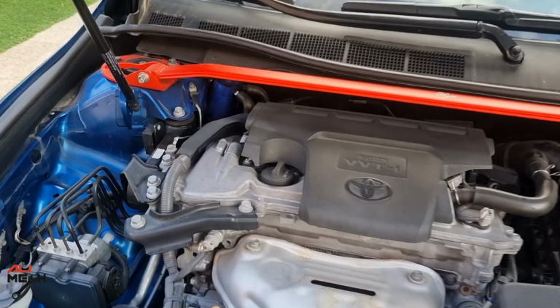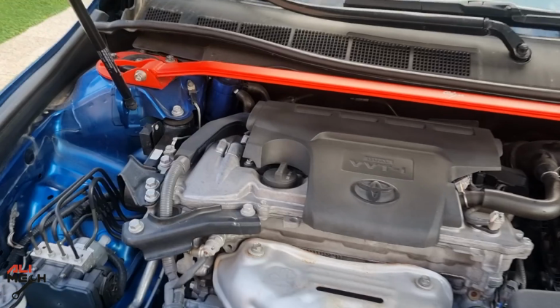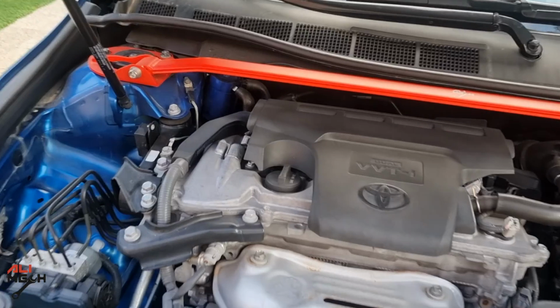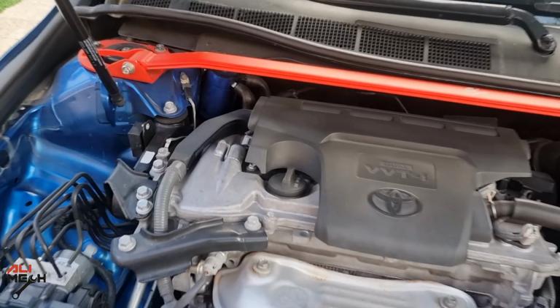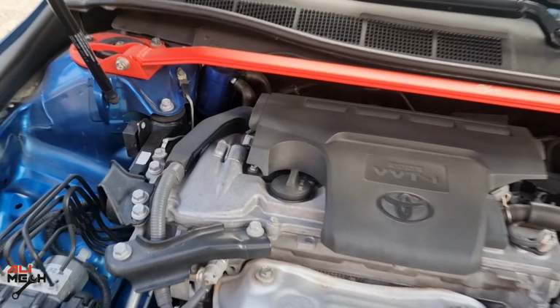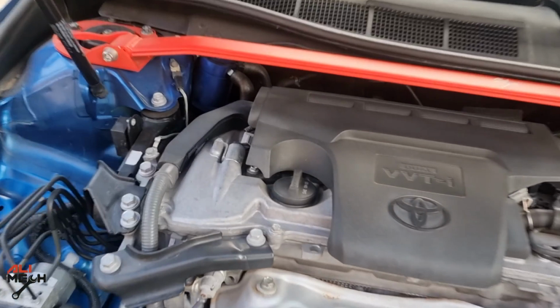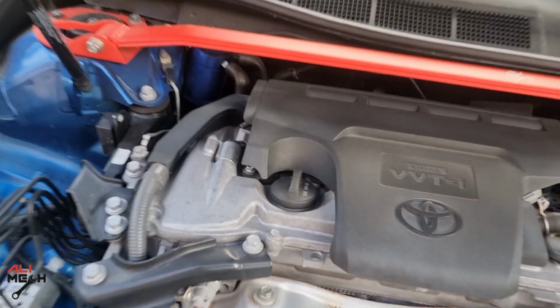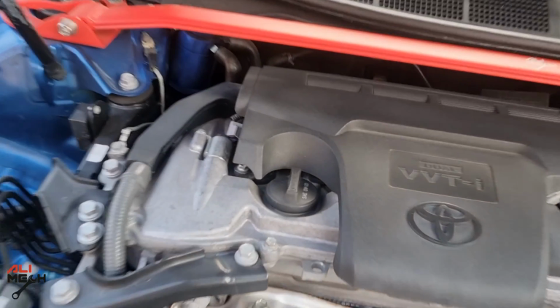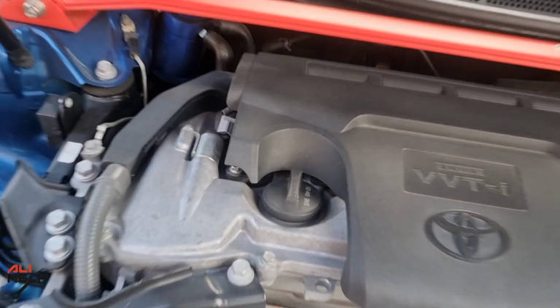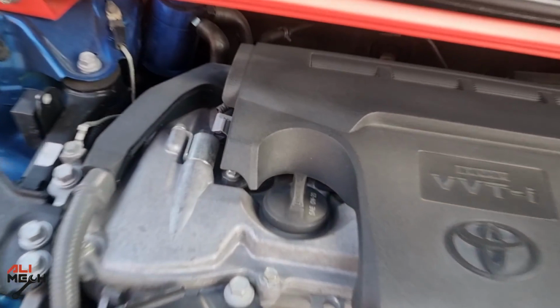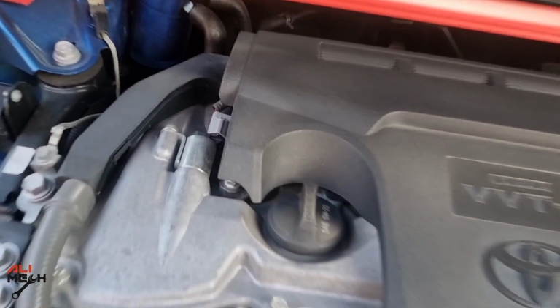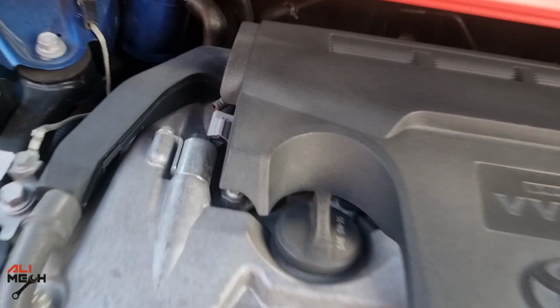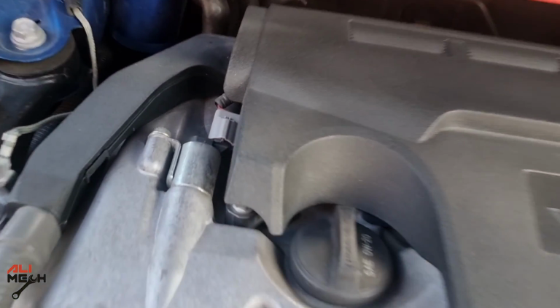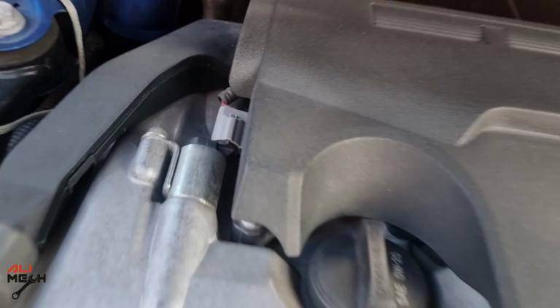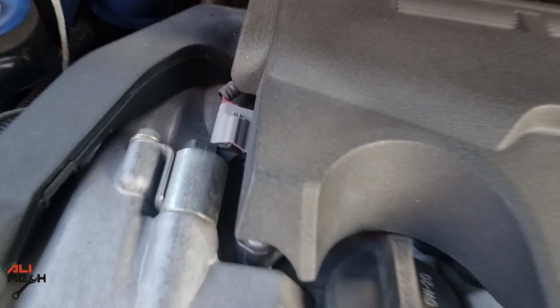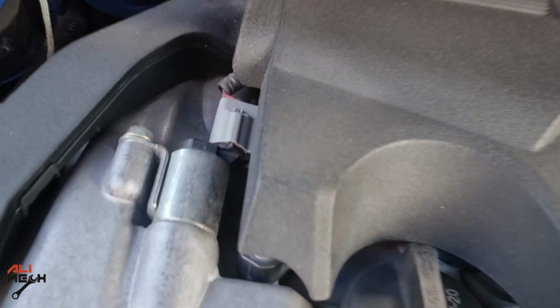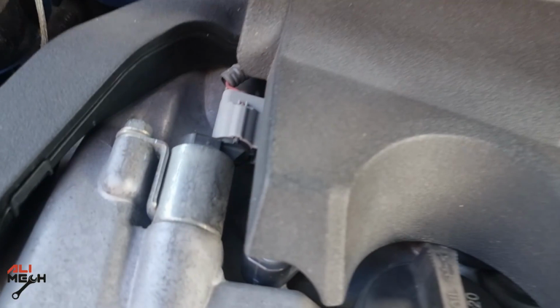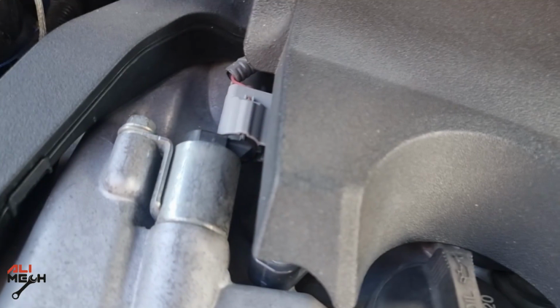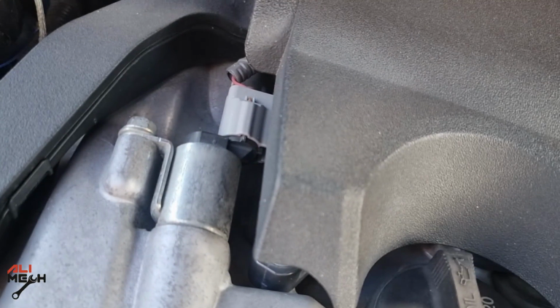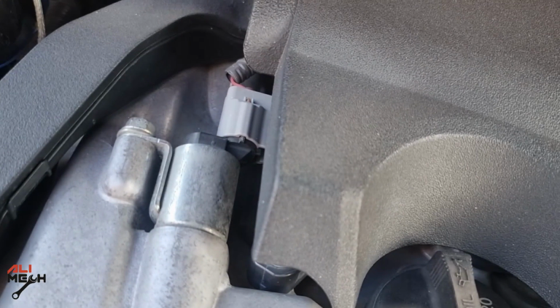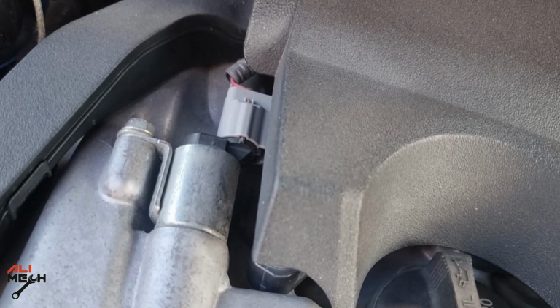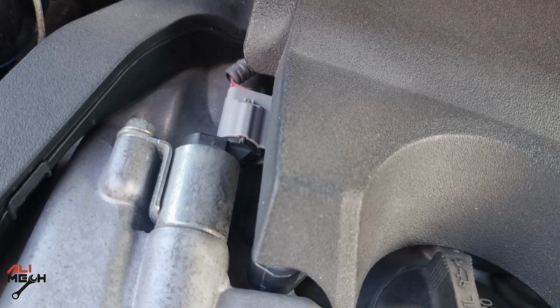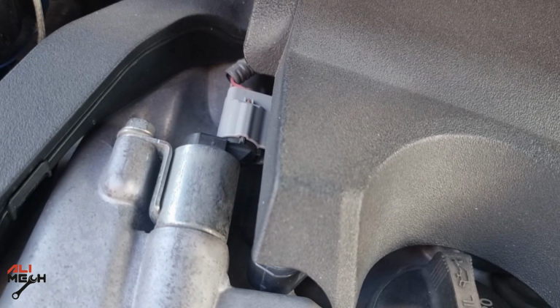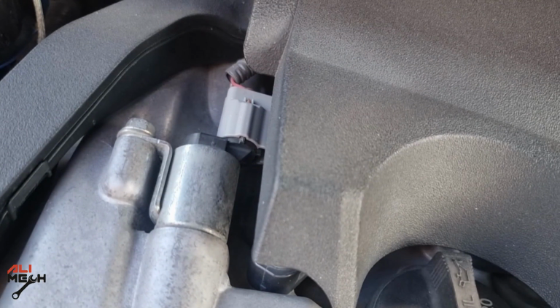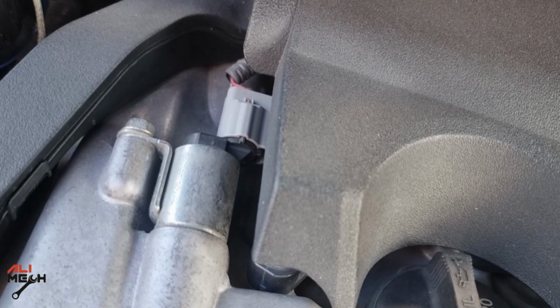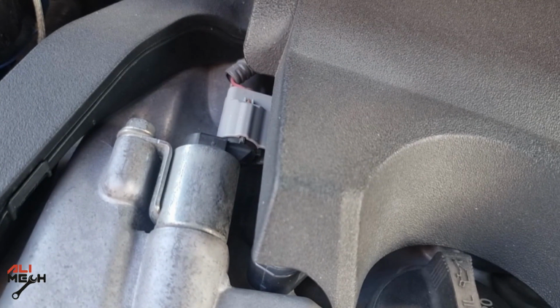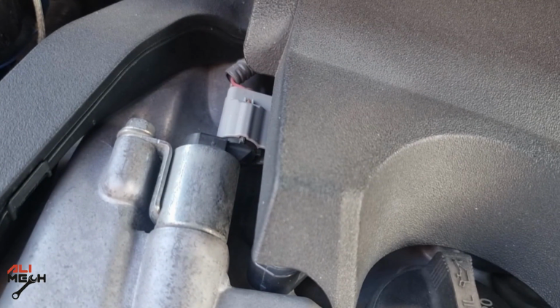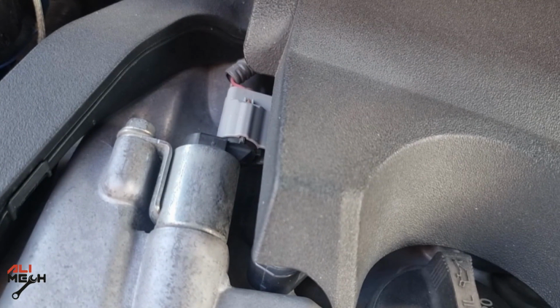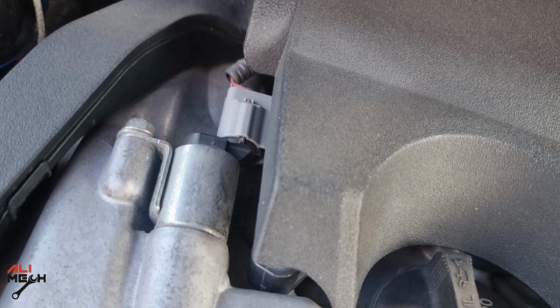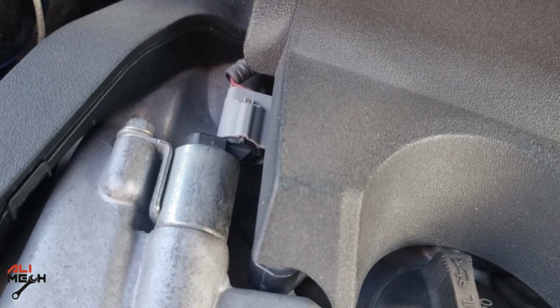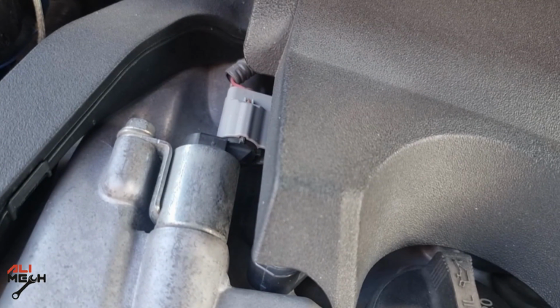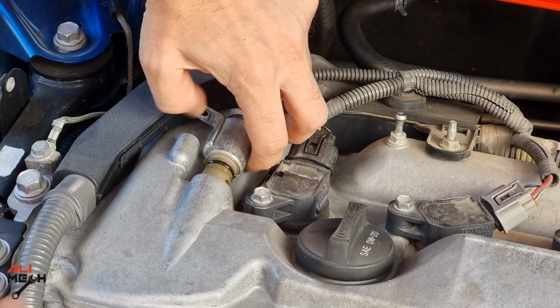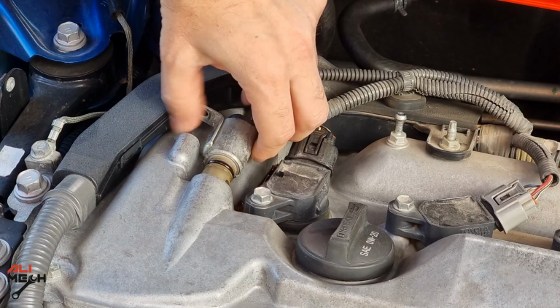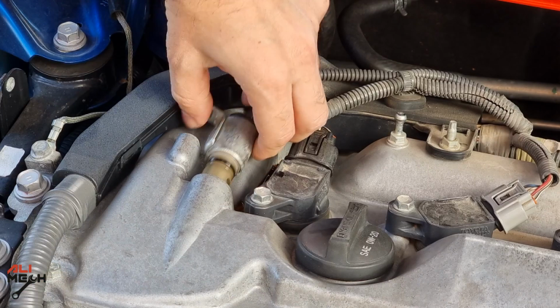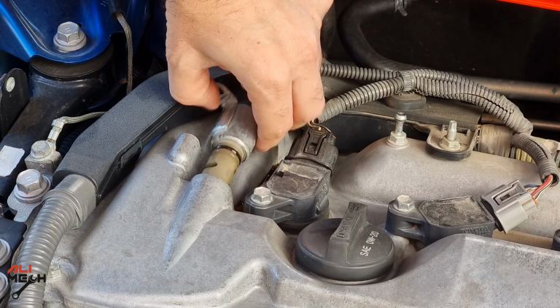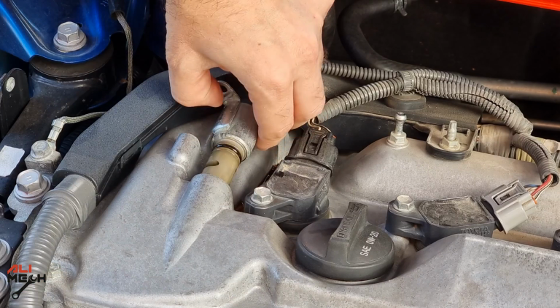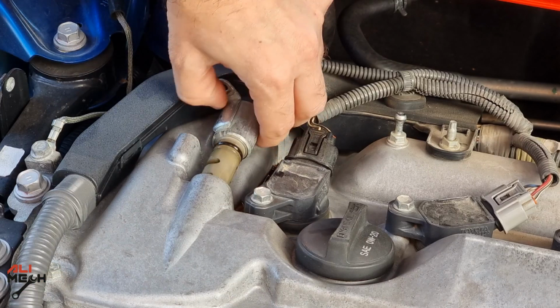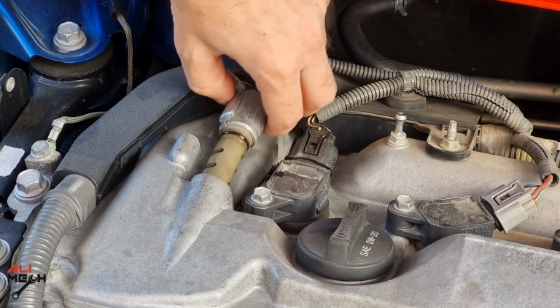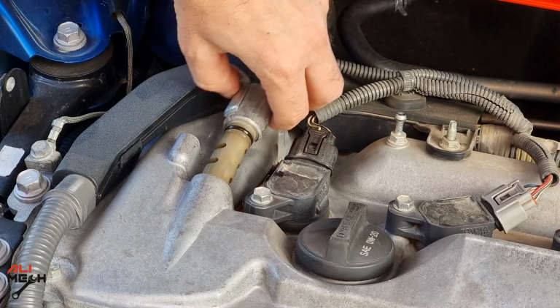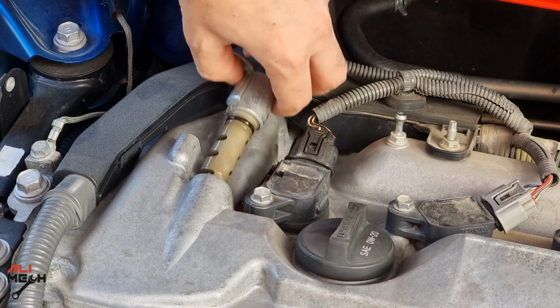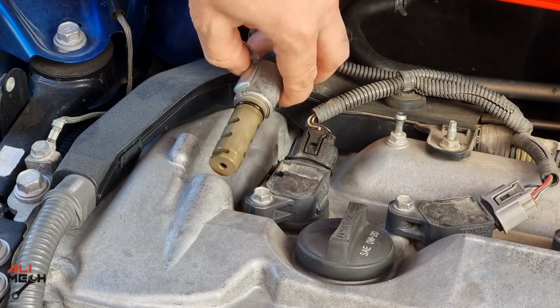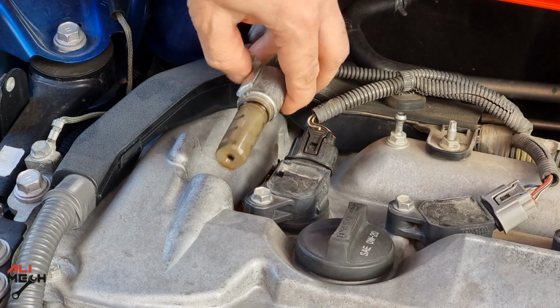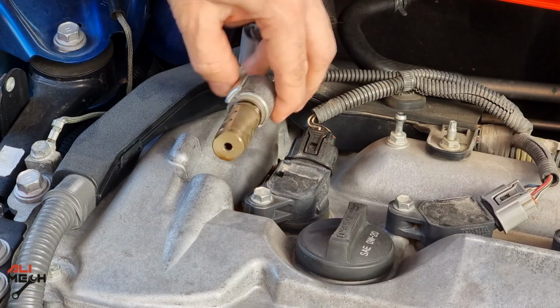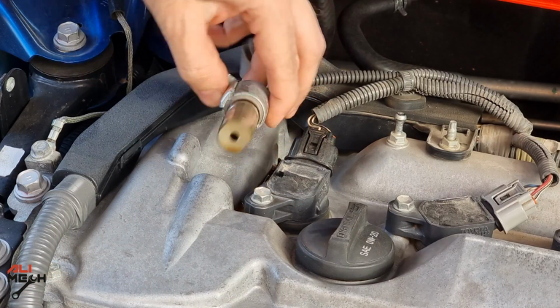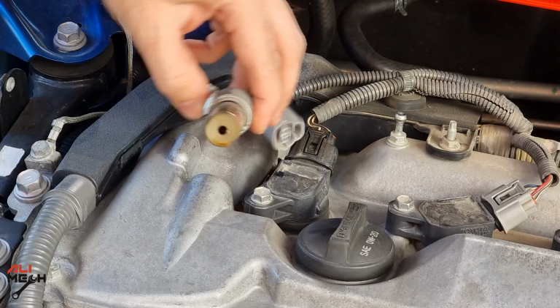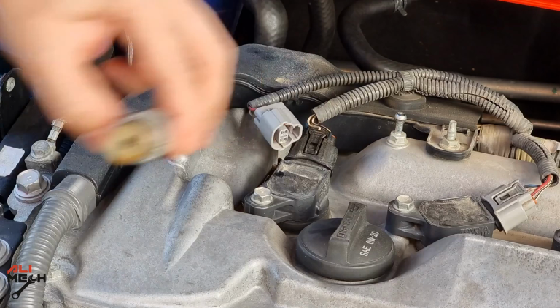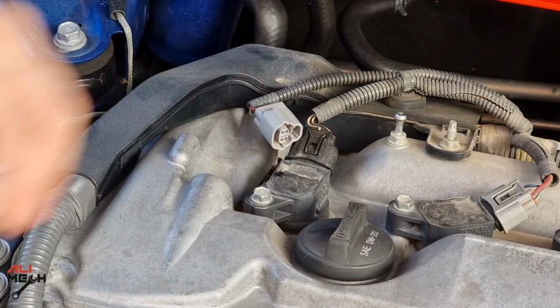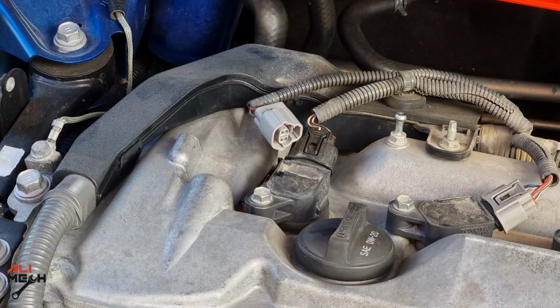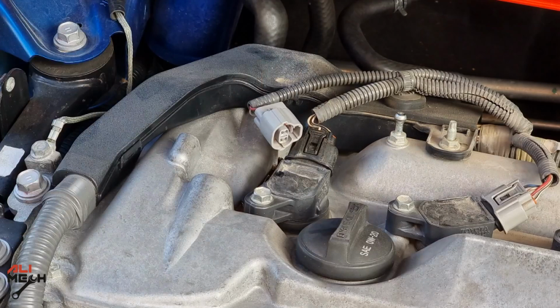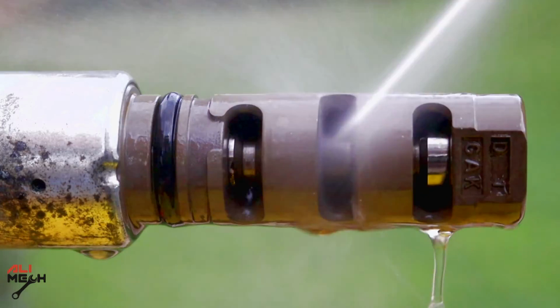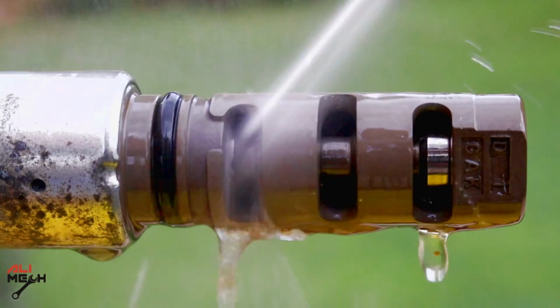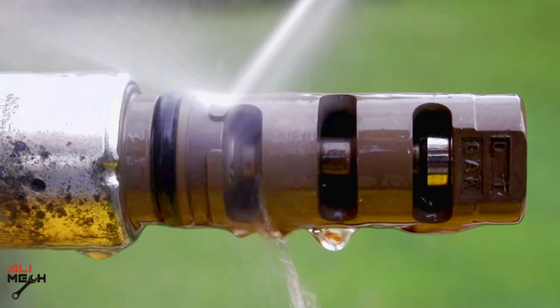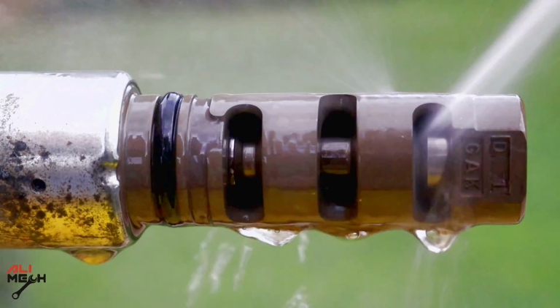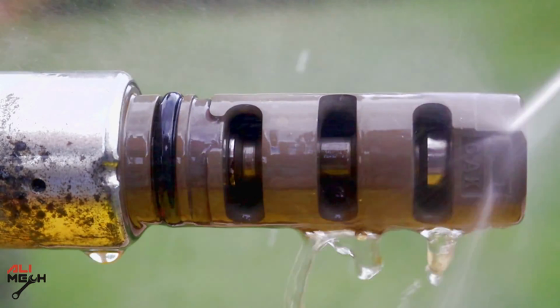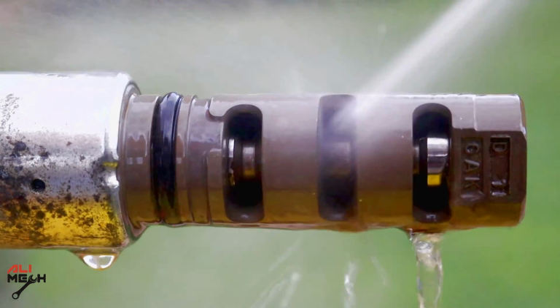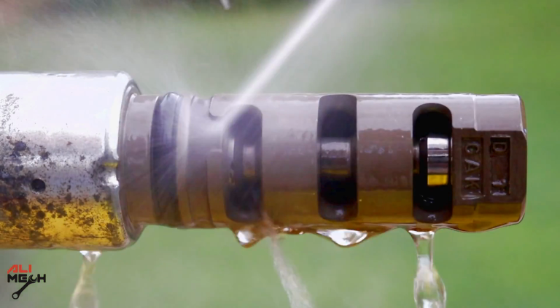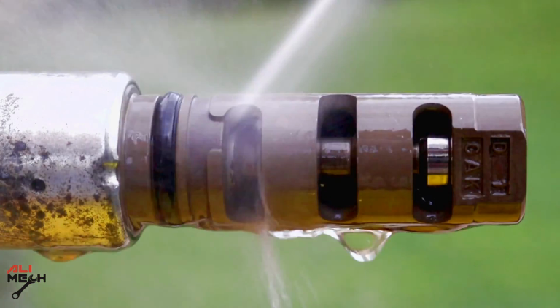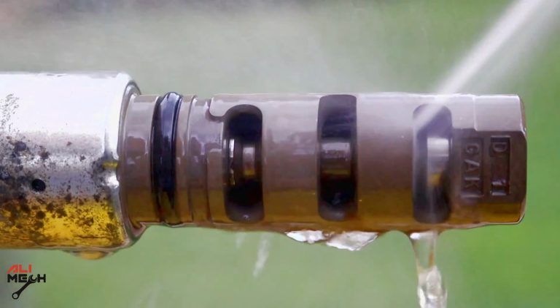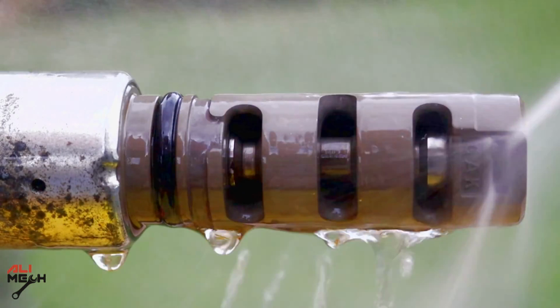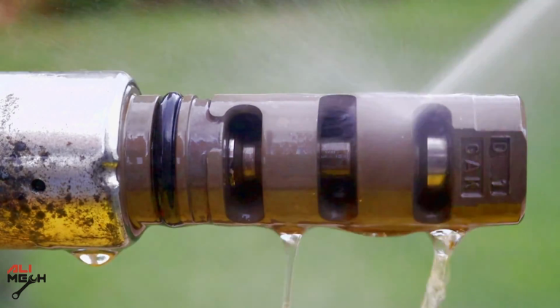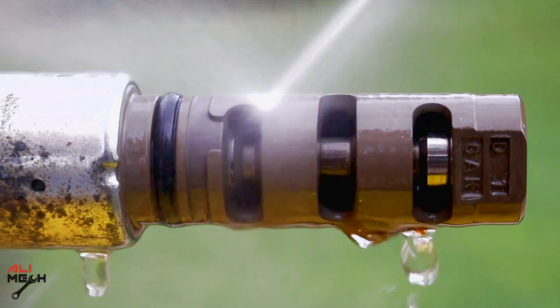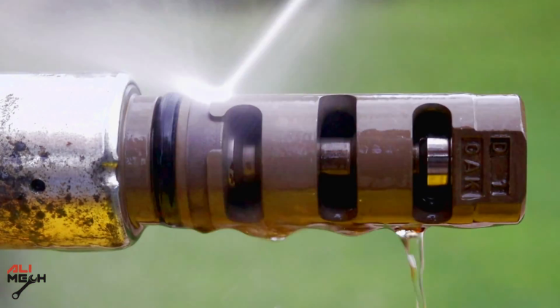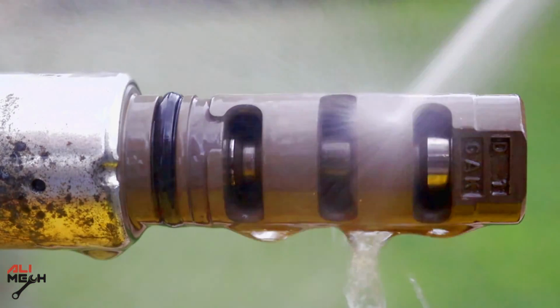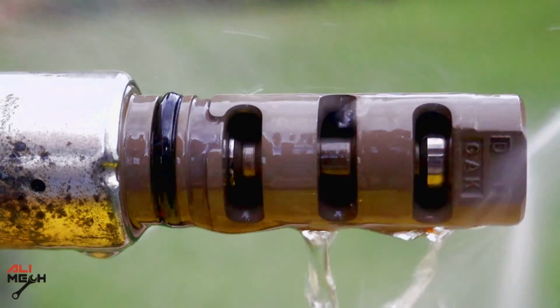Hello, it's Alamek. In today's video, I will show you how to remove camshaft position actuator, clean it, and test it on your Toyota Camry.